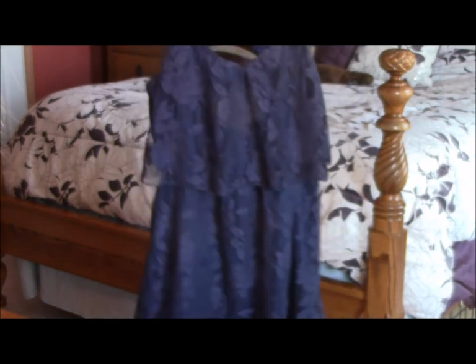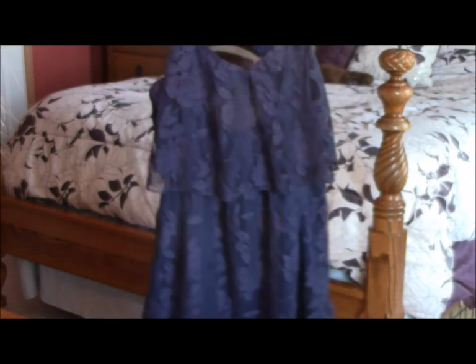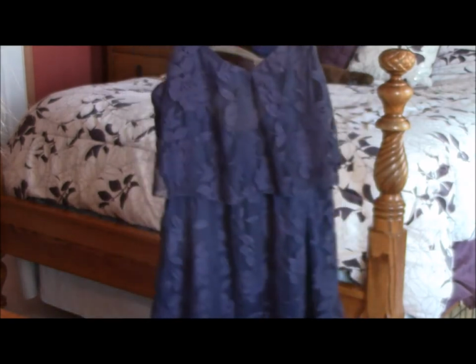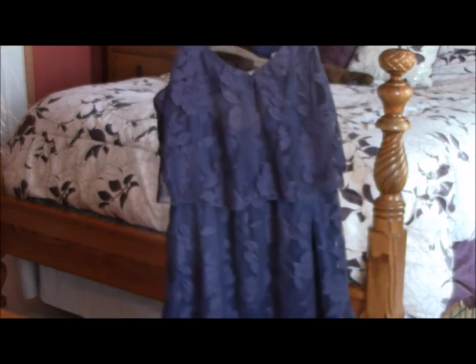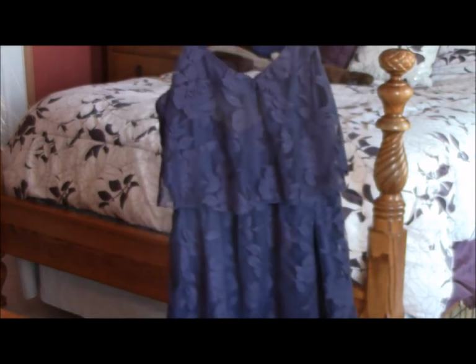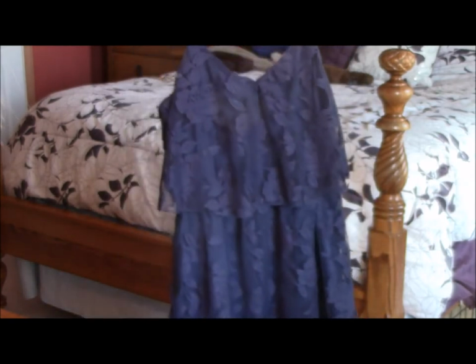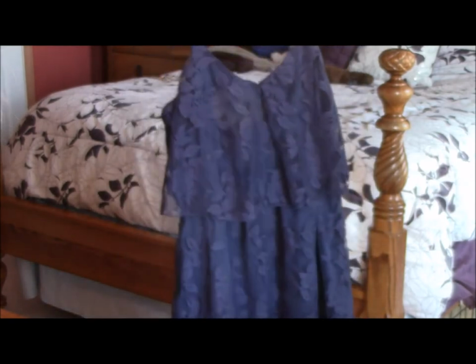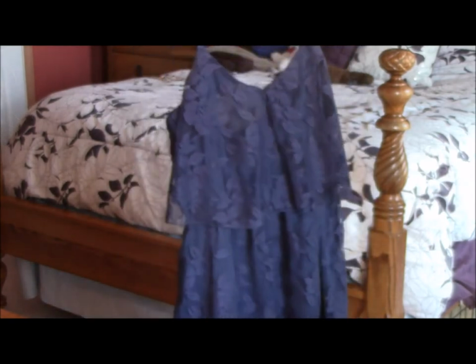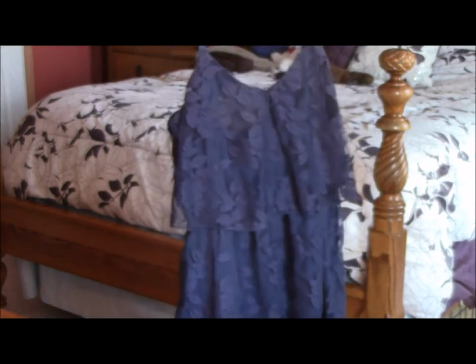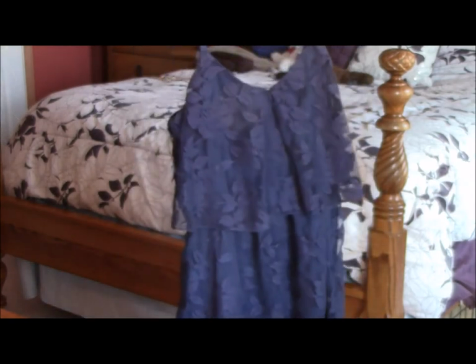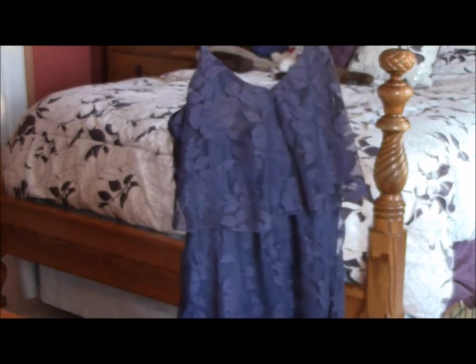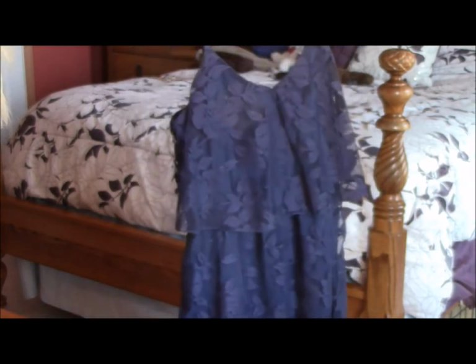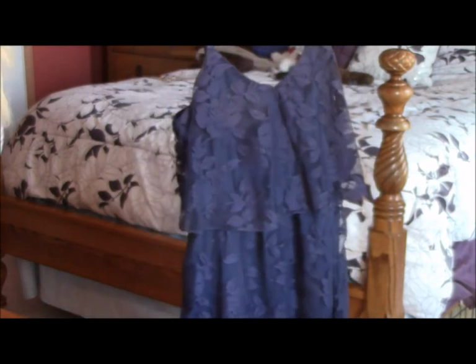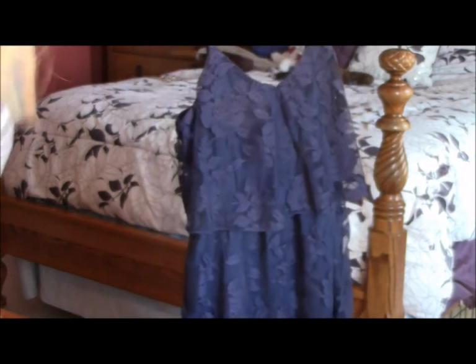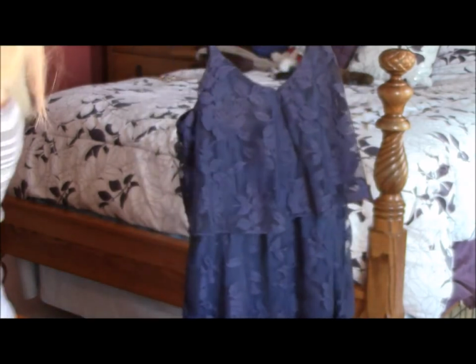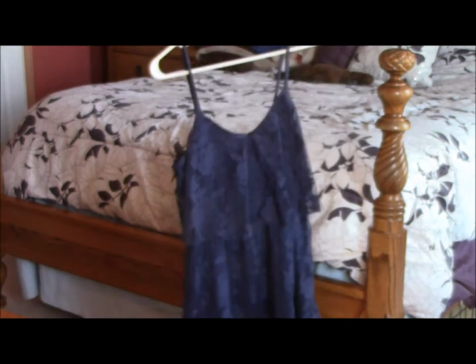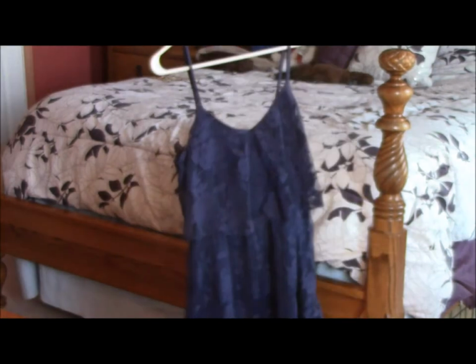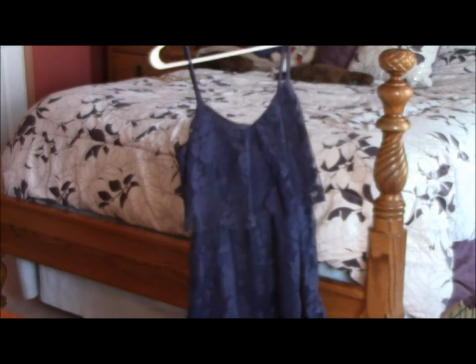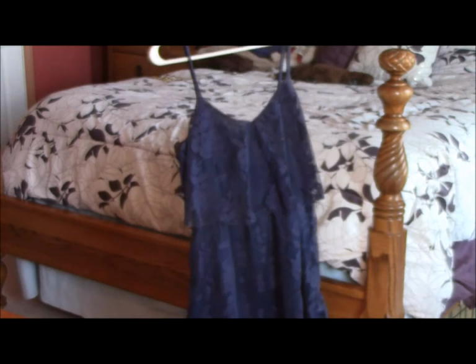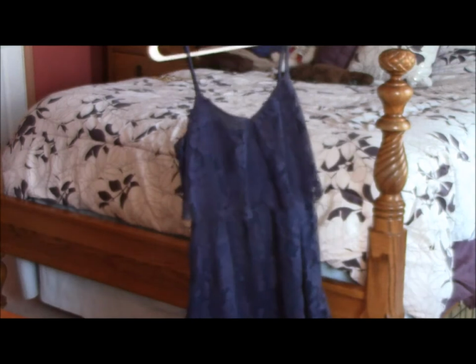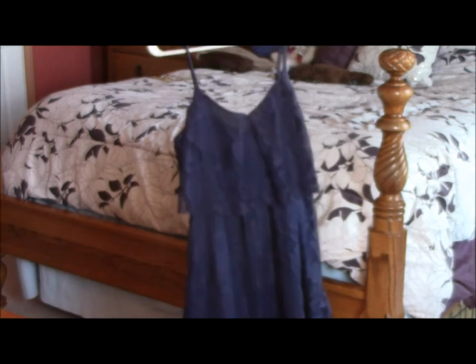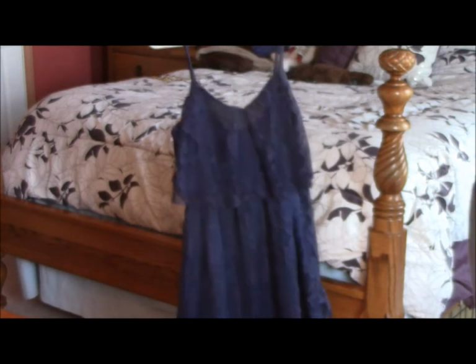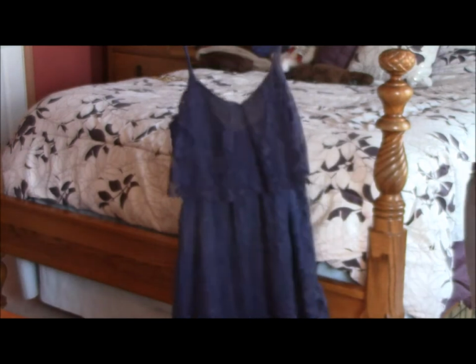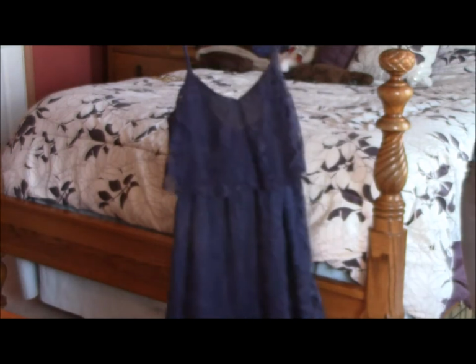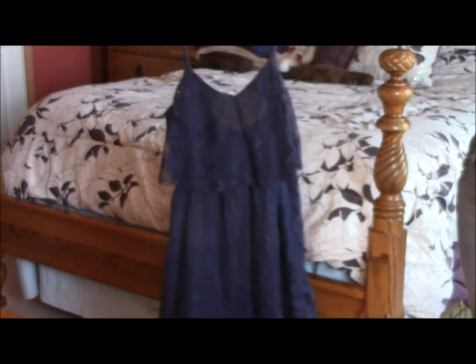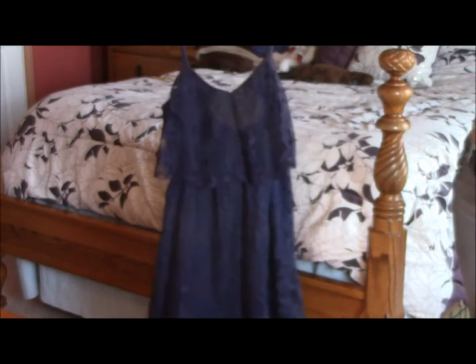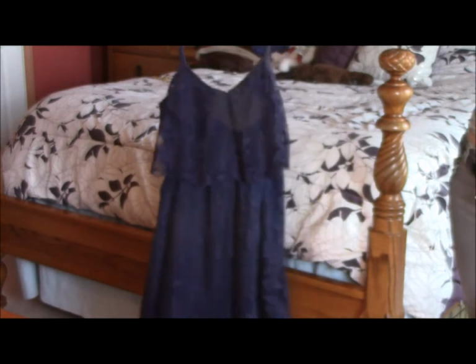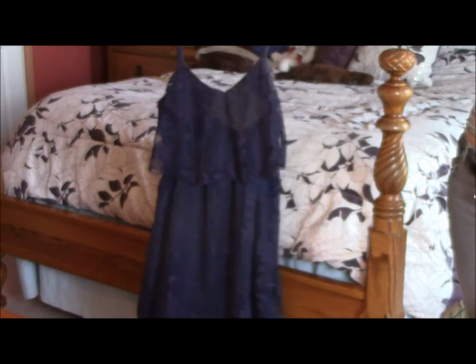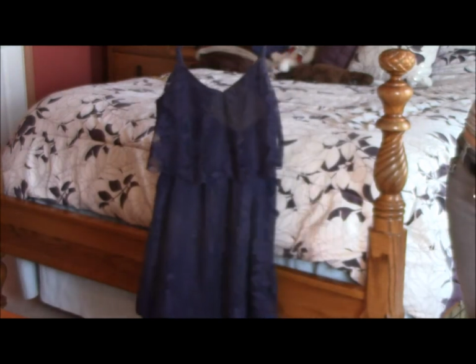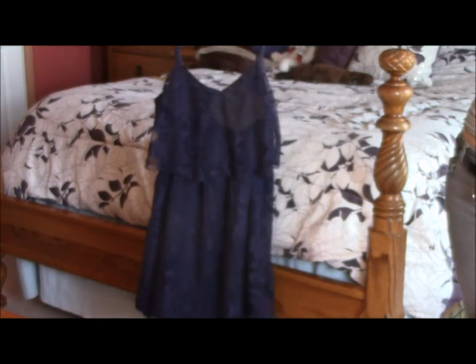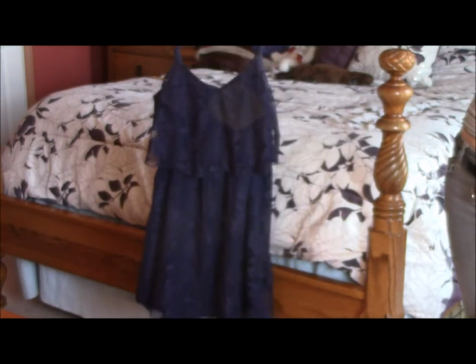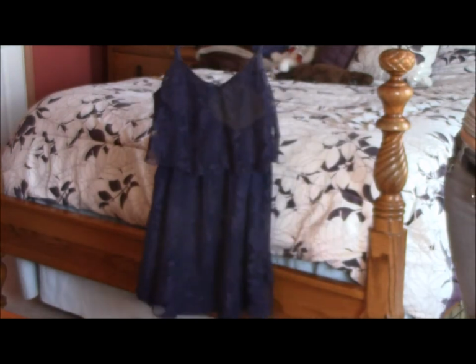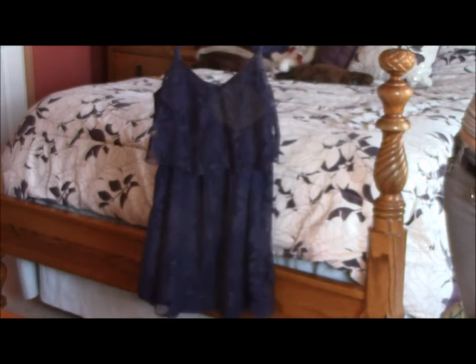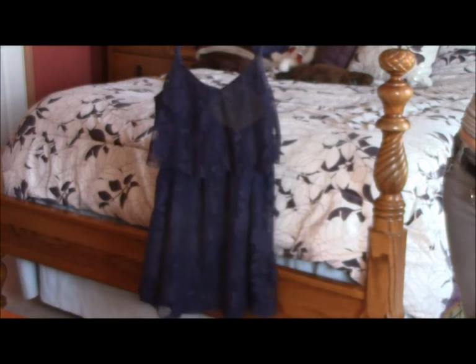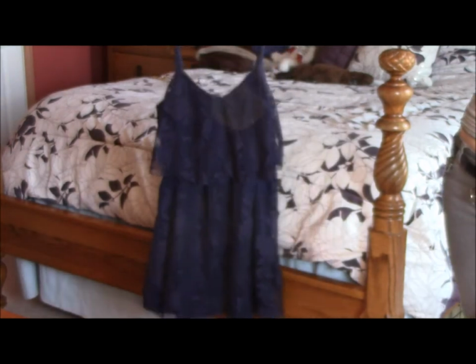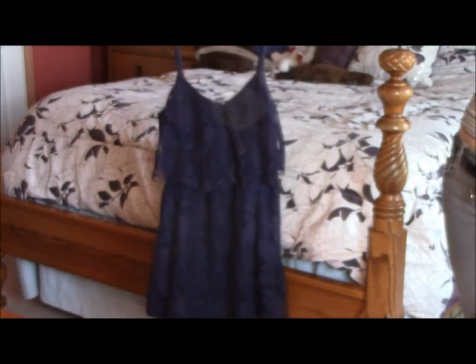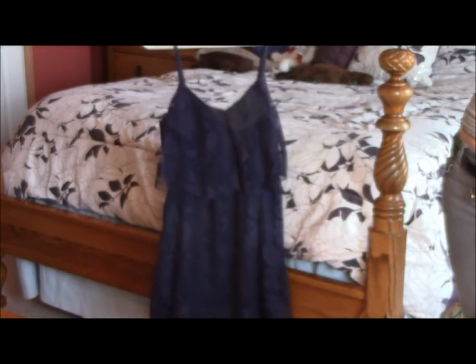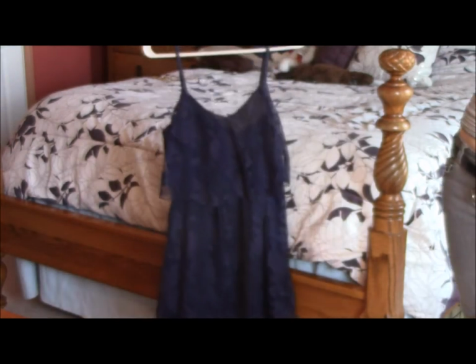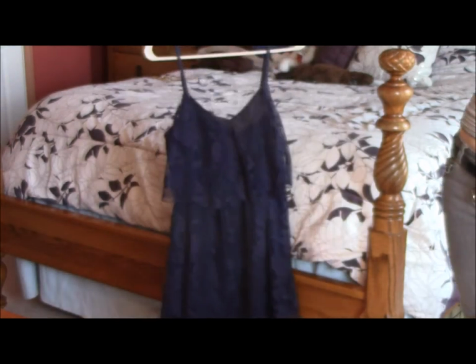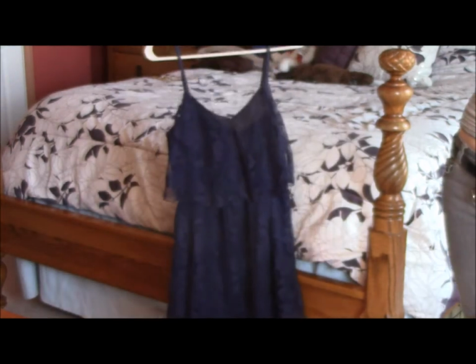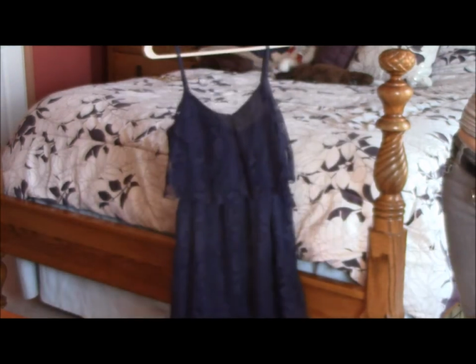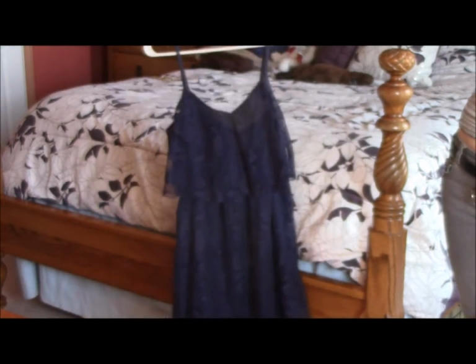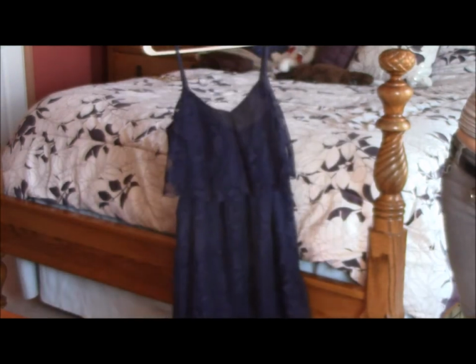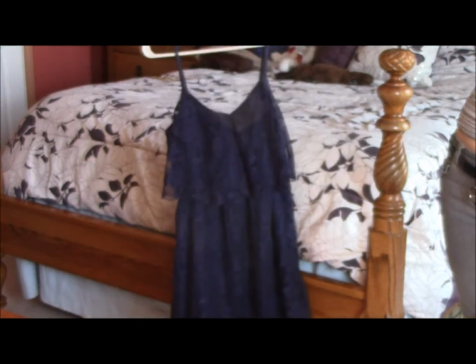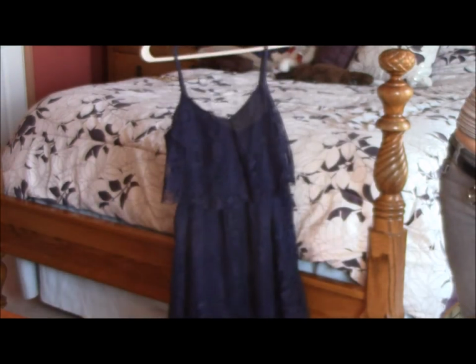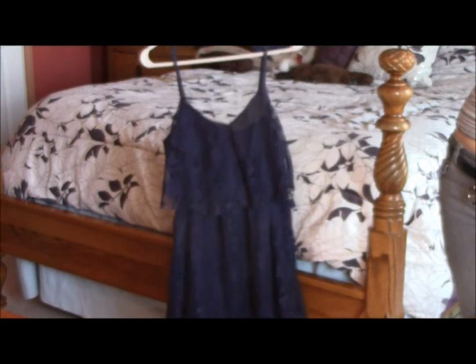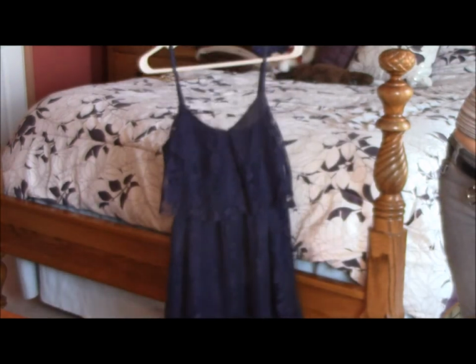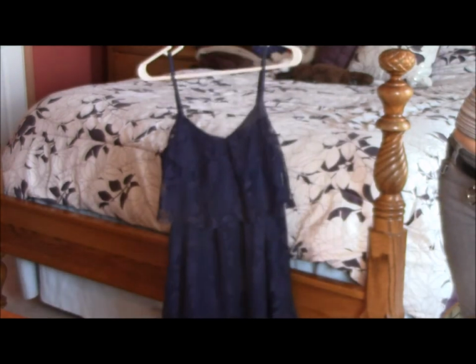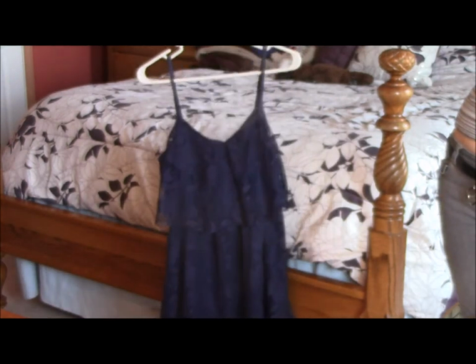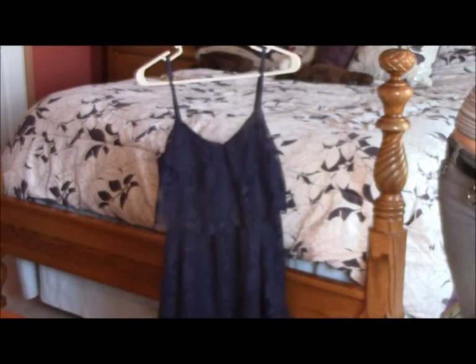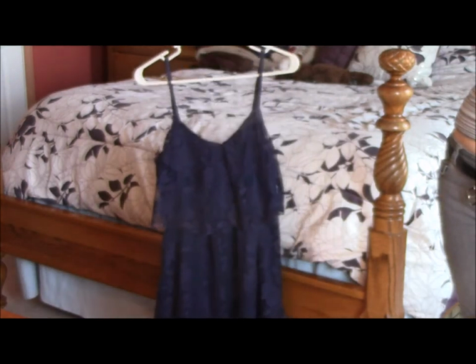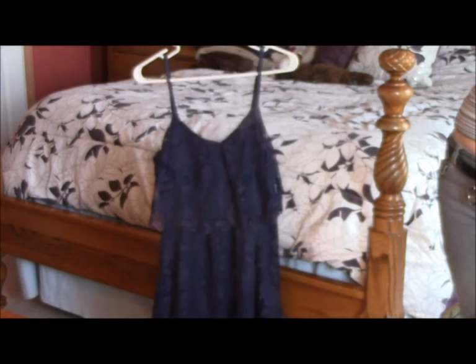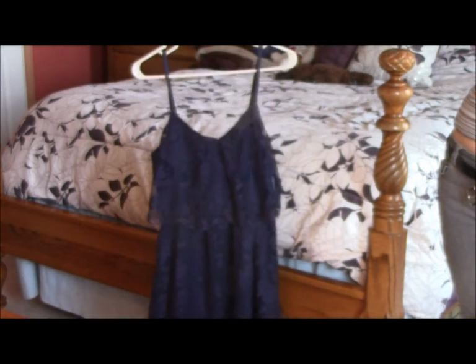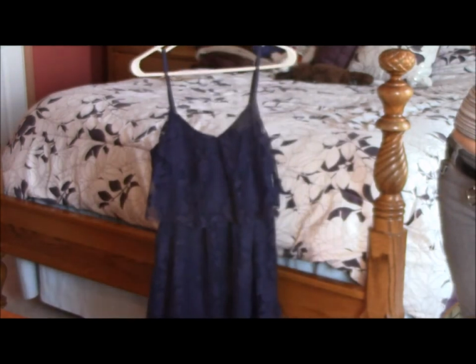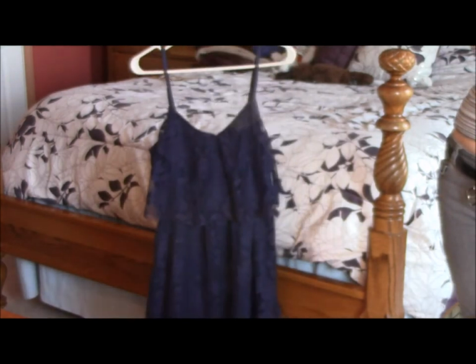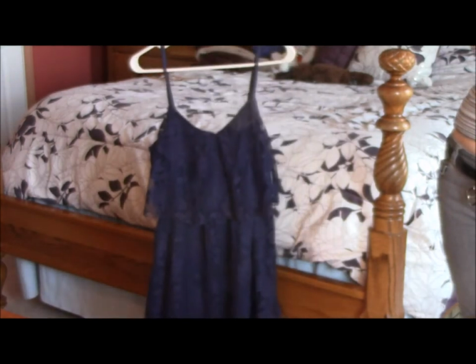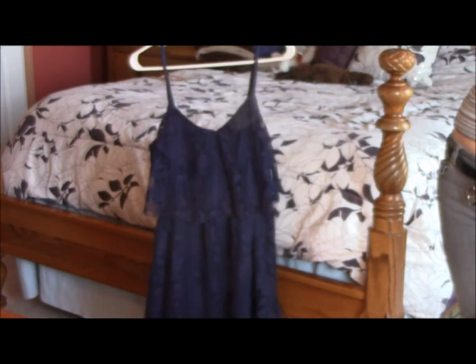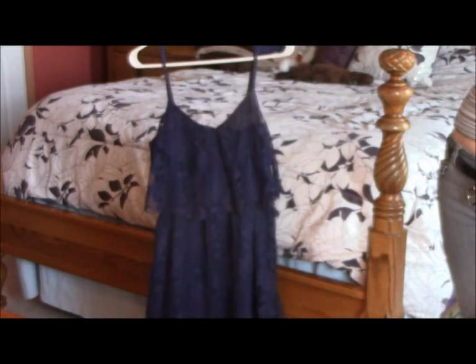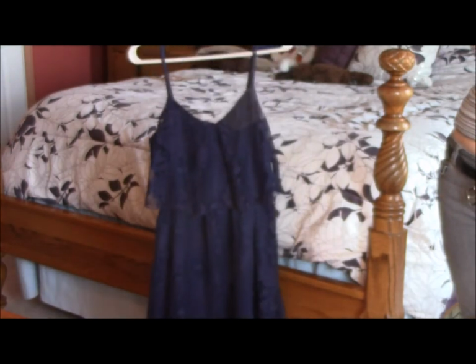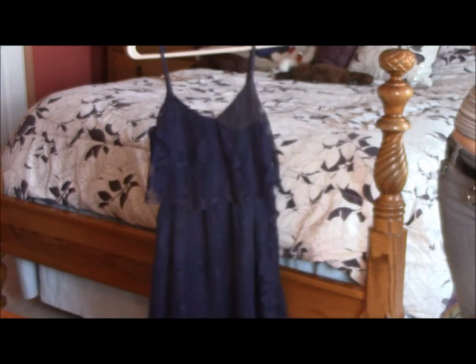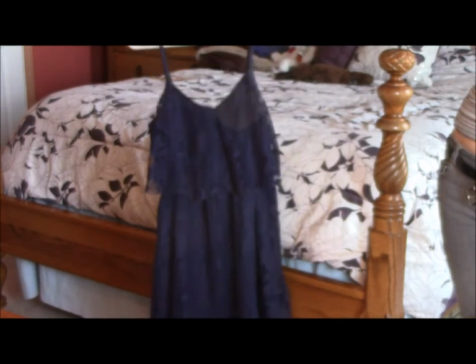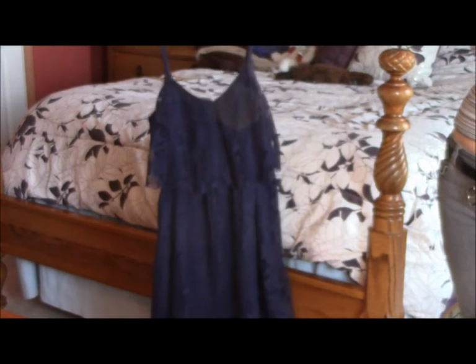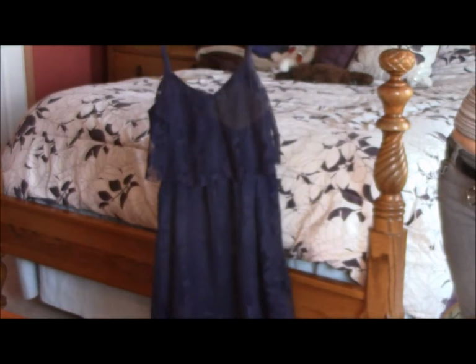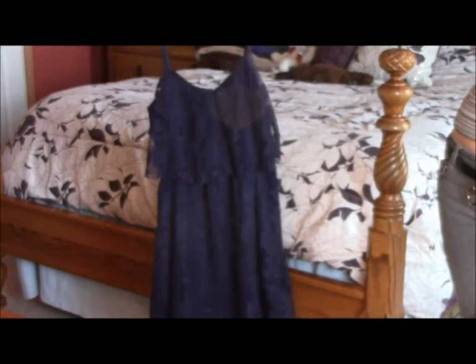Here is the dress I've chosen to wear. It's a lacy blue tiered dress from JCPenney that's very versatile.